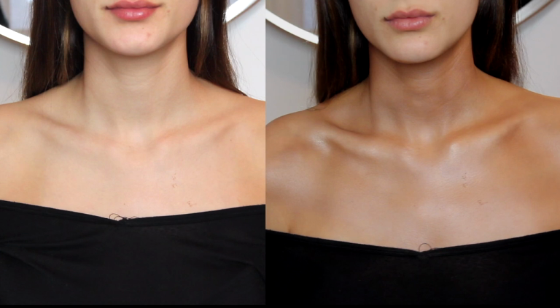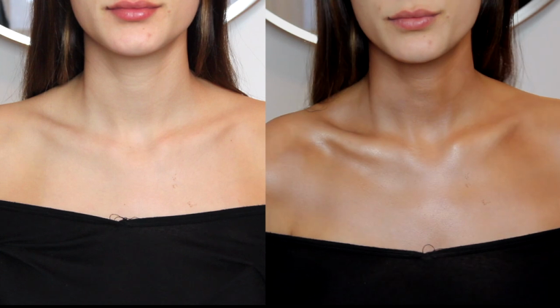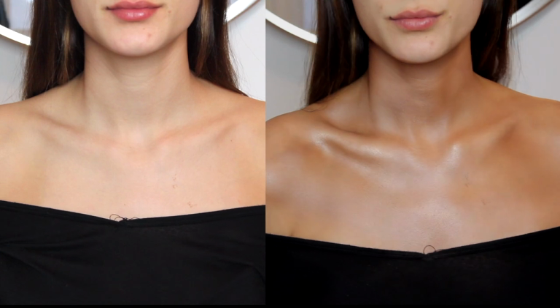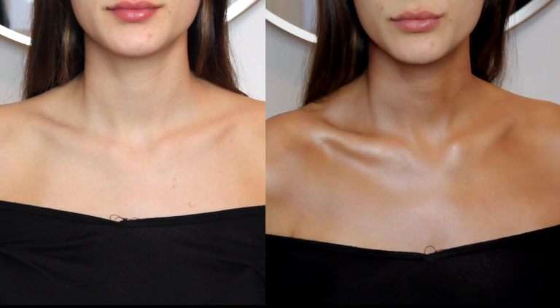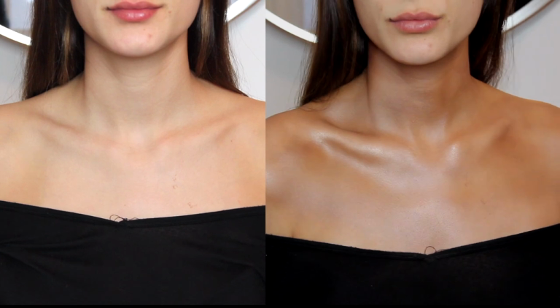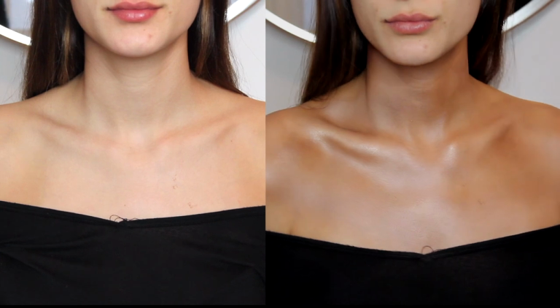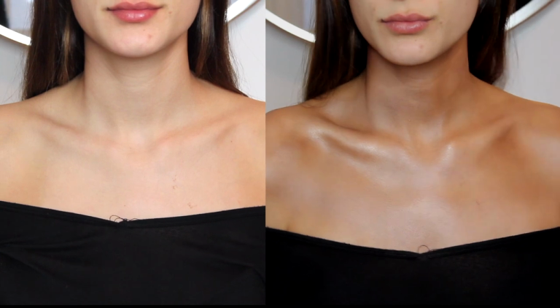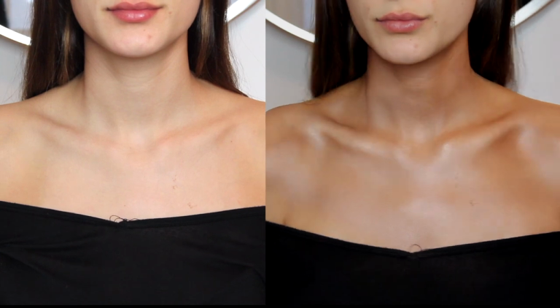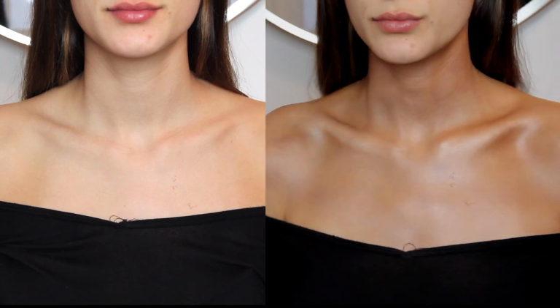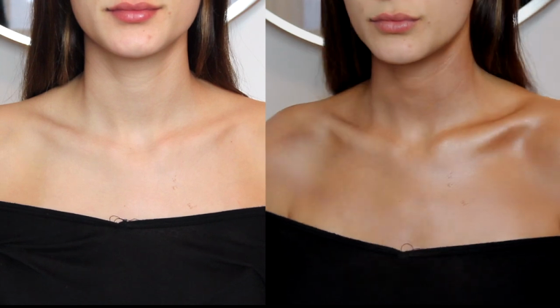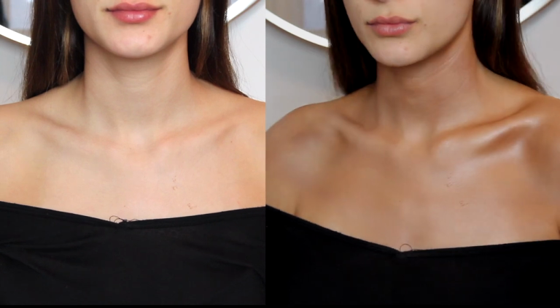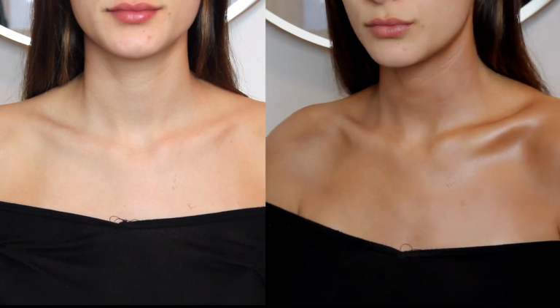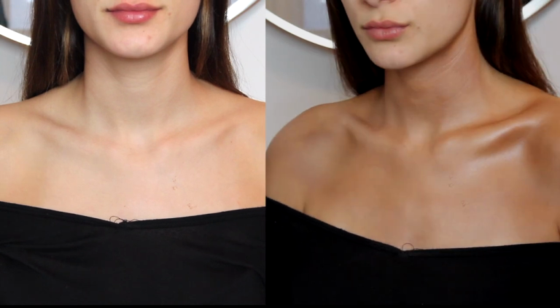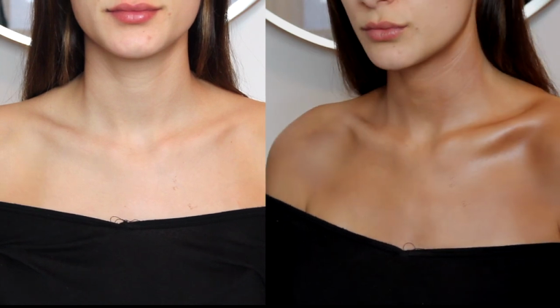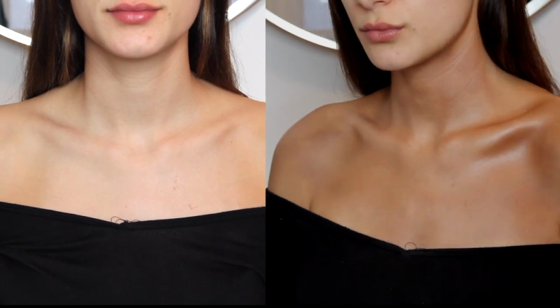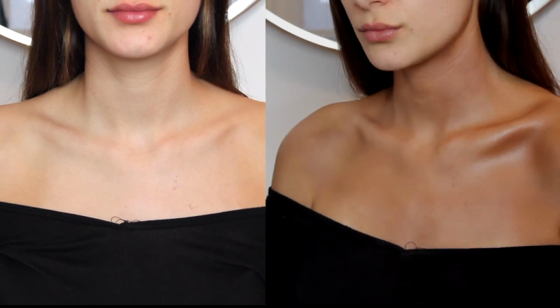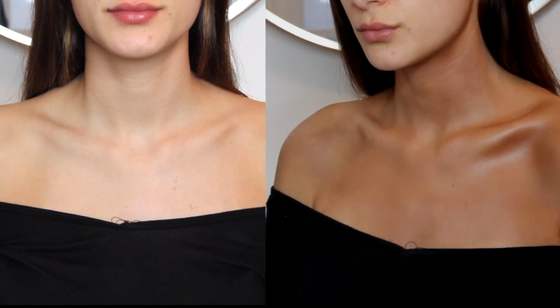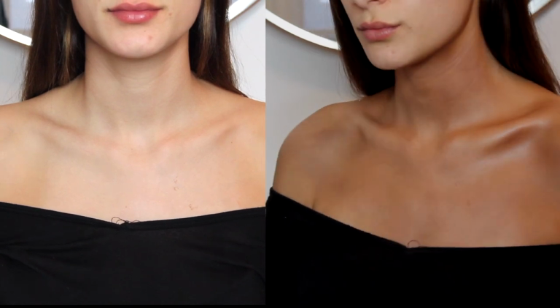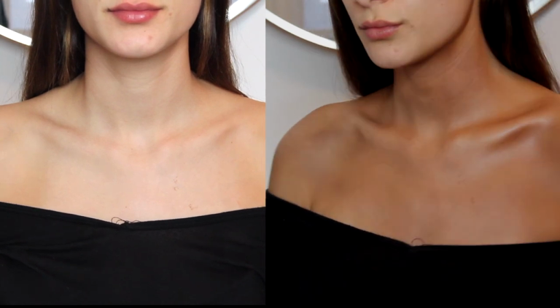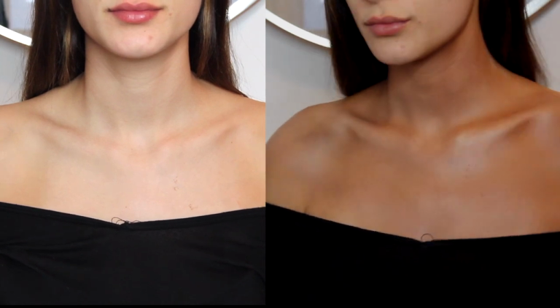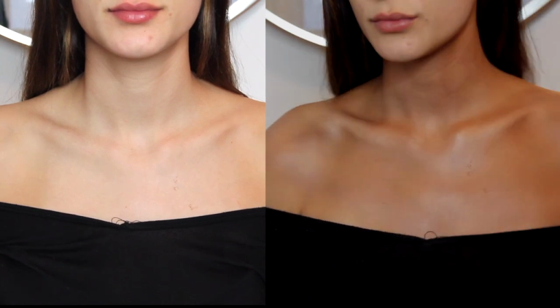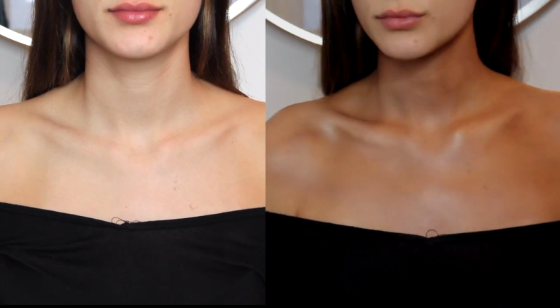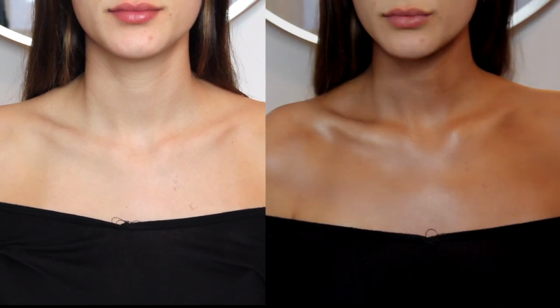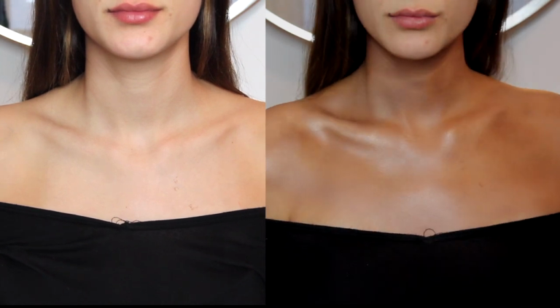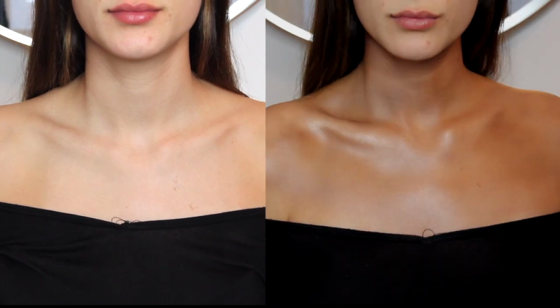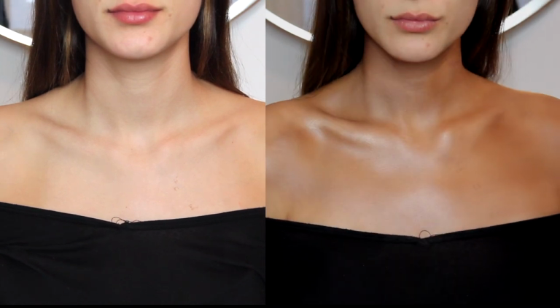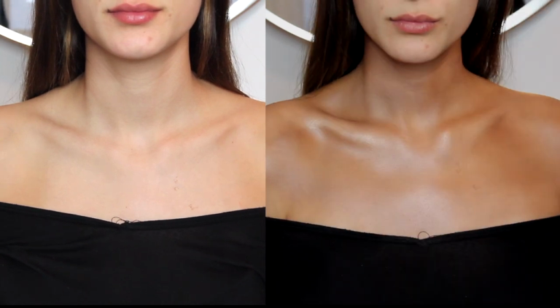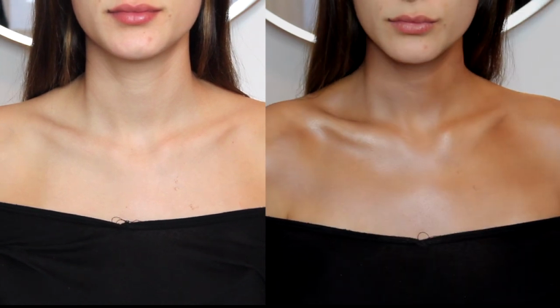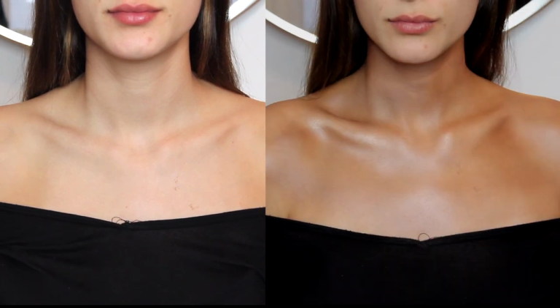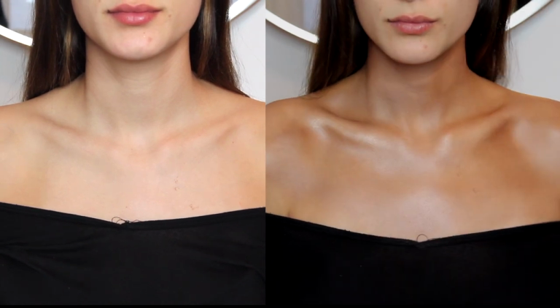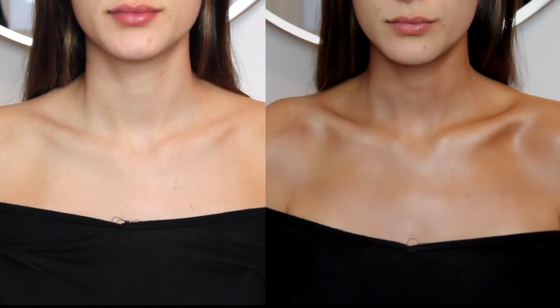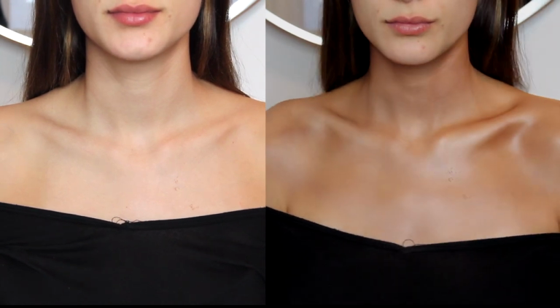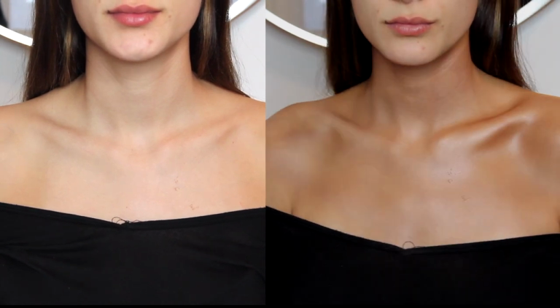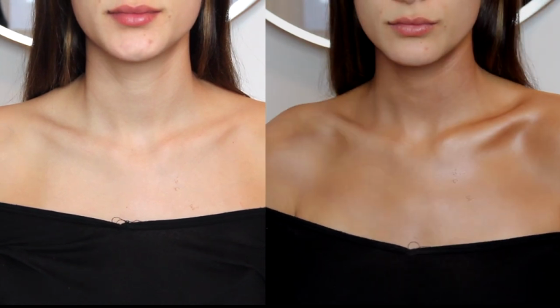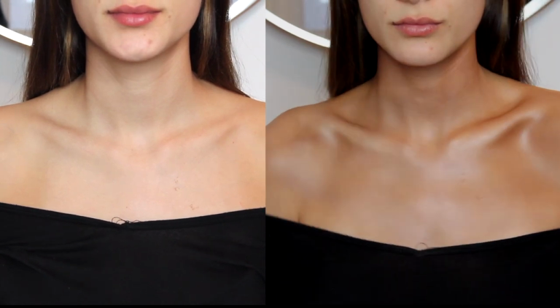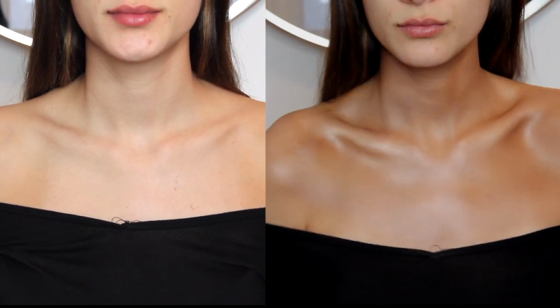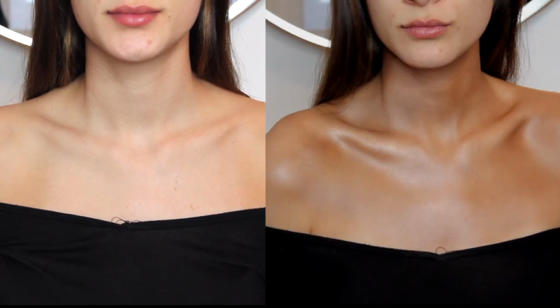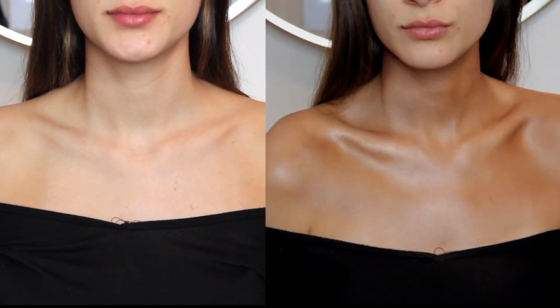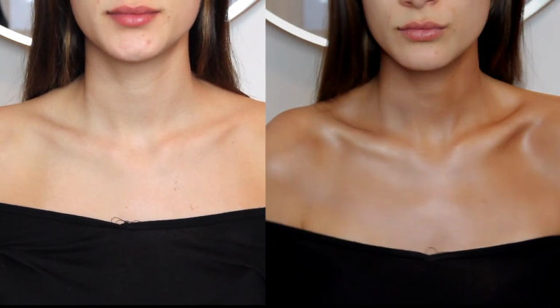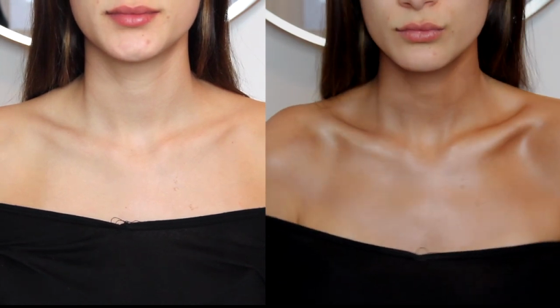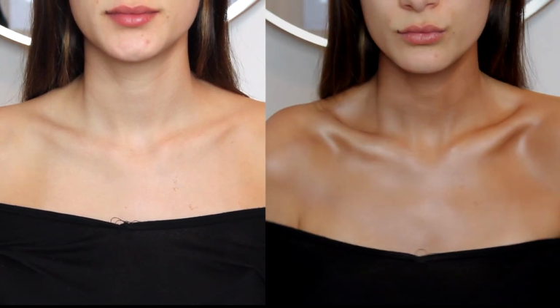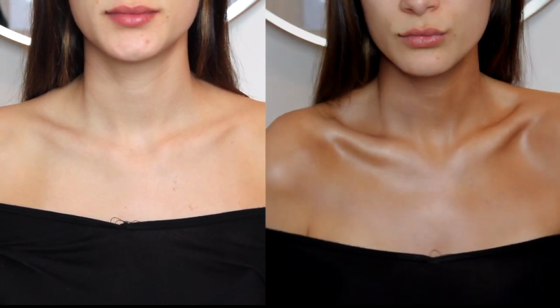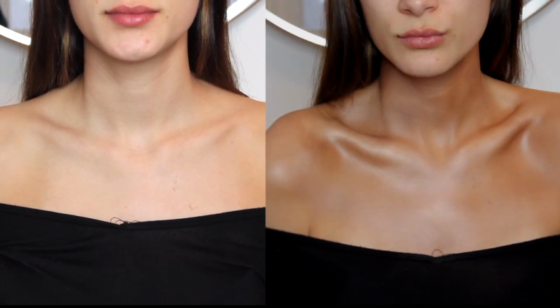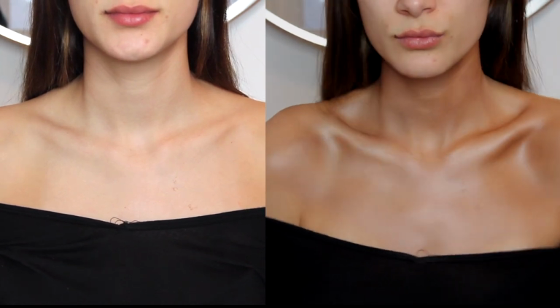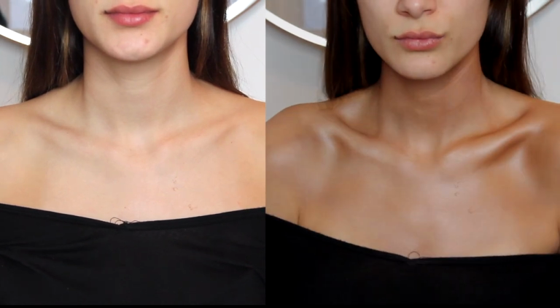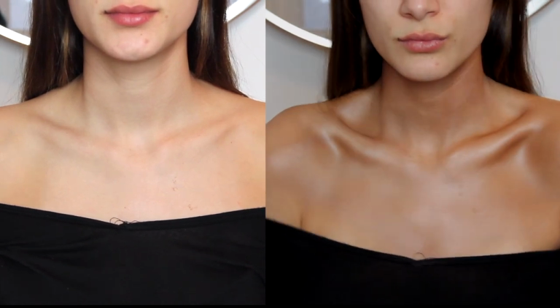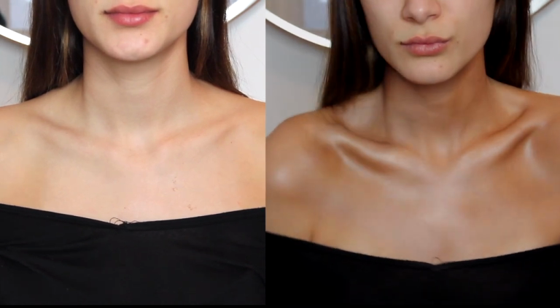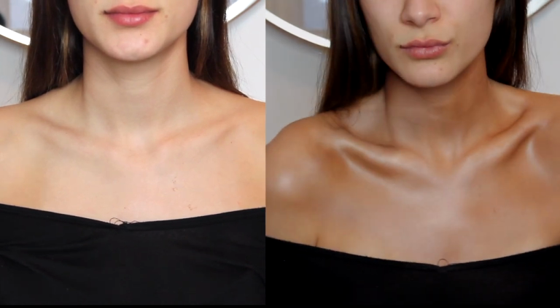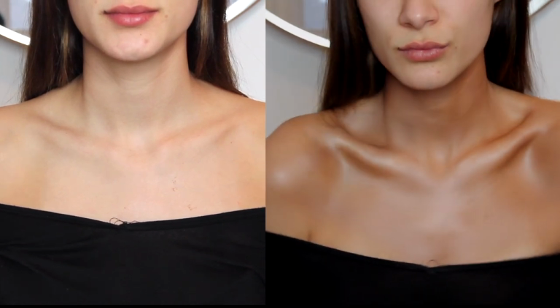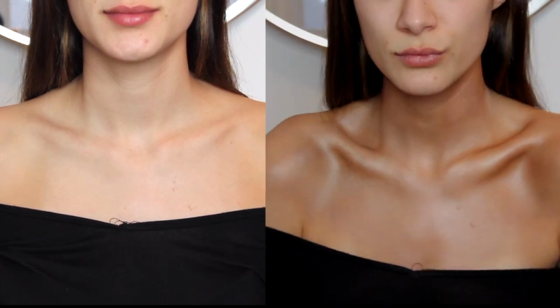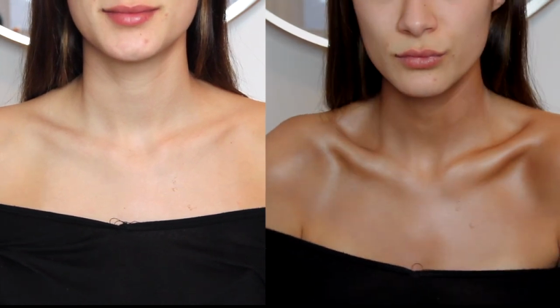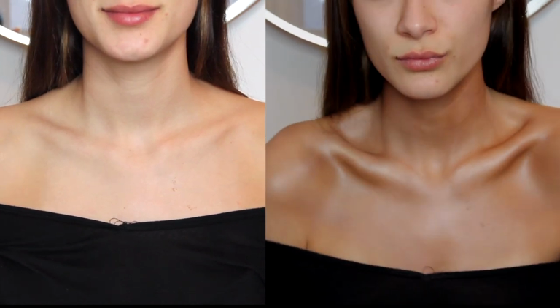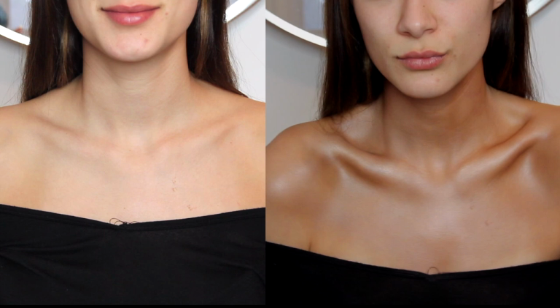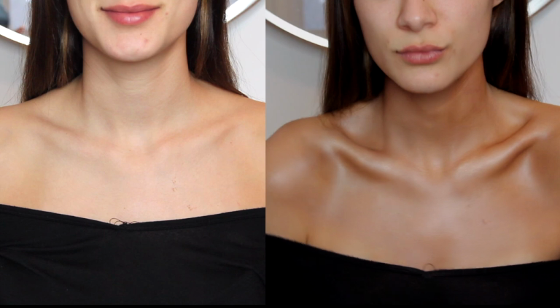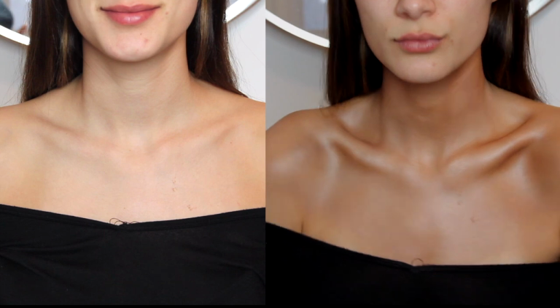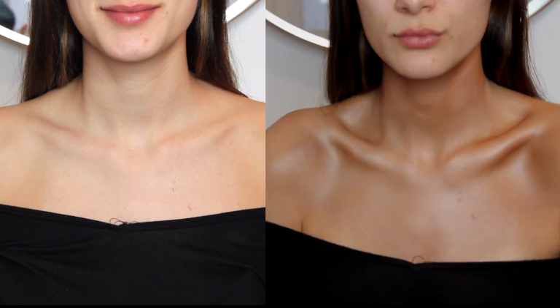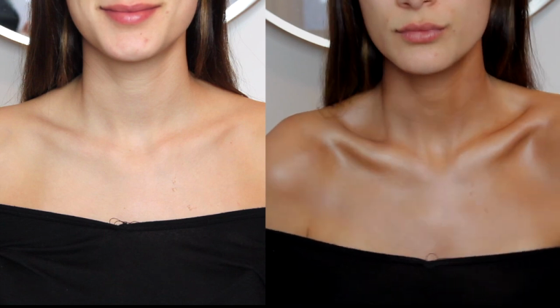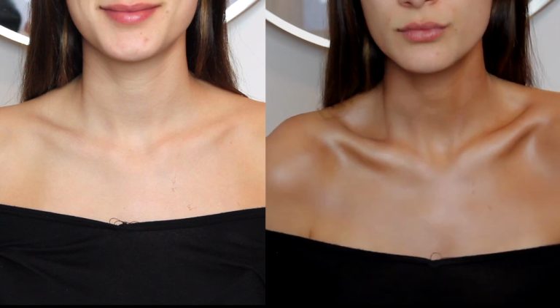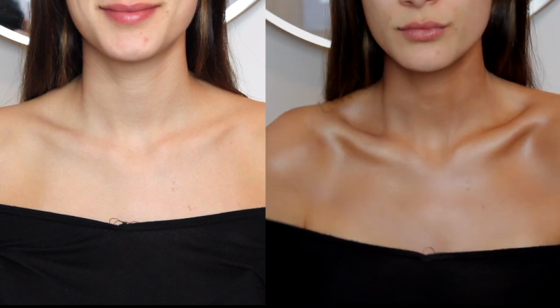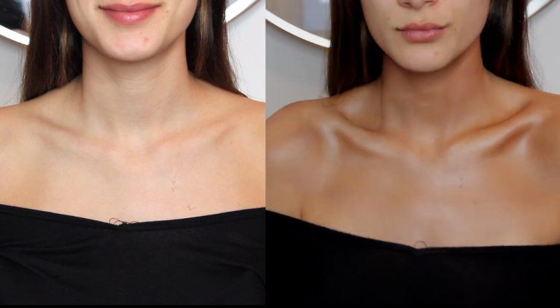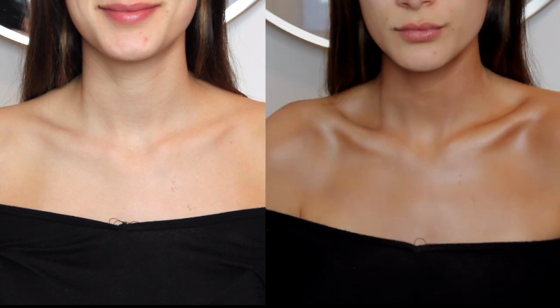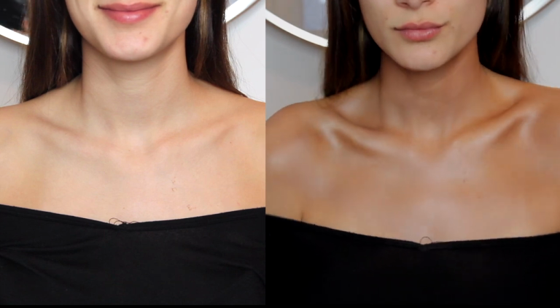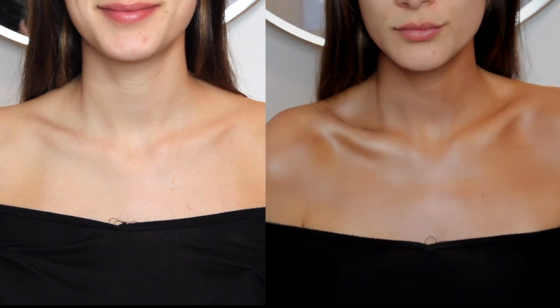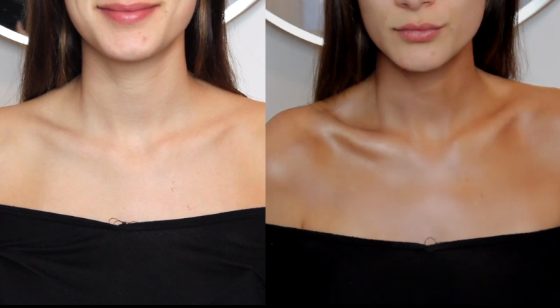Hi my loves! So in this video, I'm going to show you how we achieve this bronze look on my beautiful model right here.